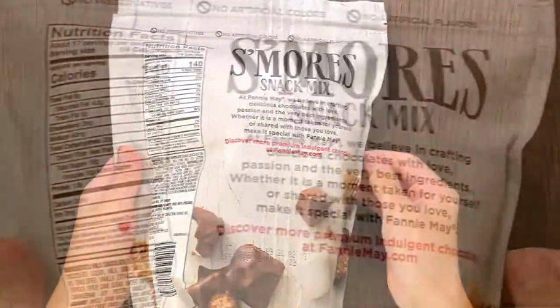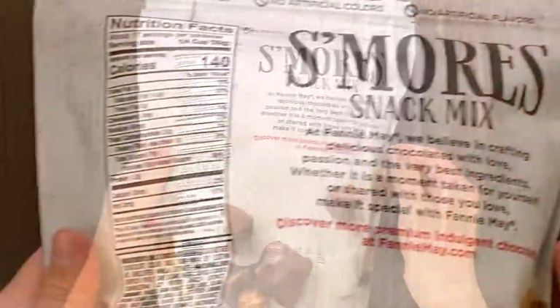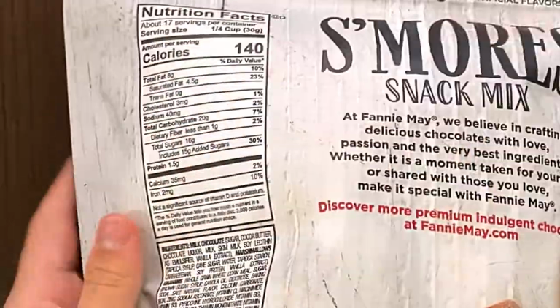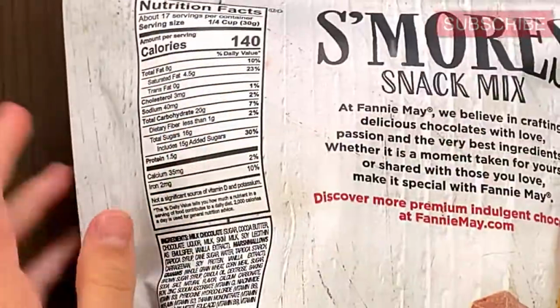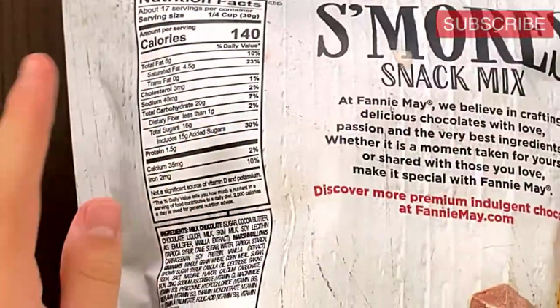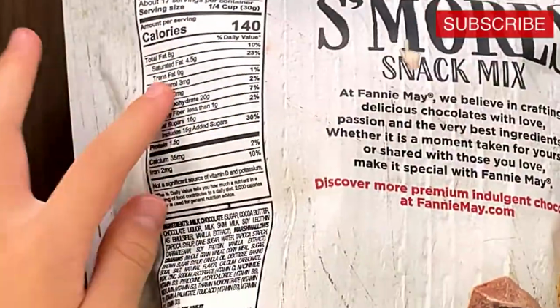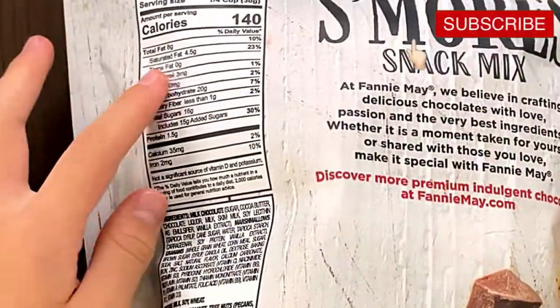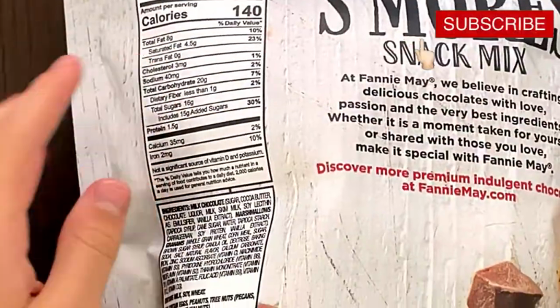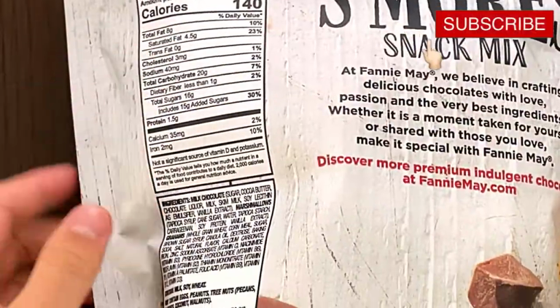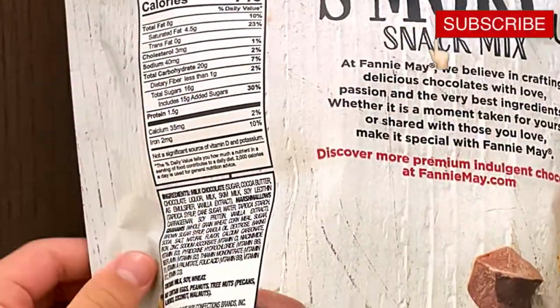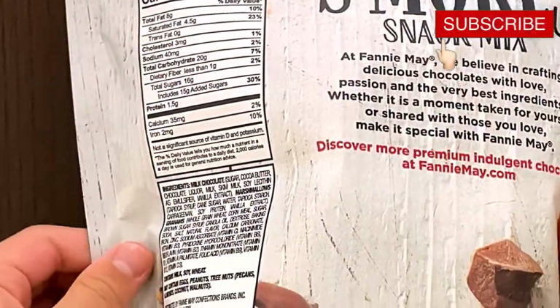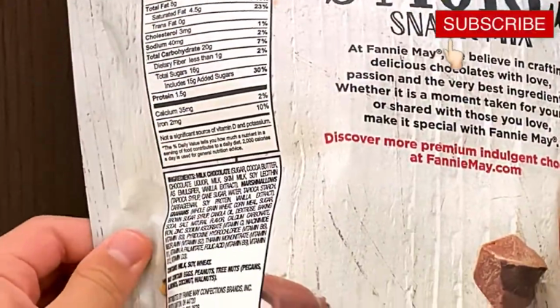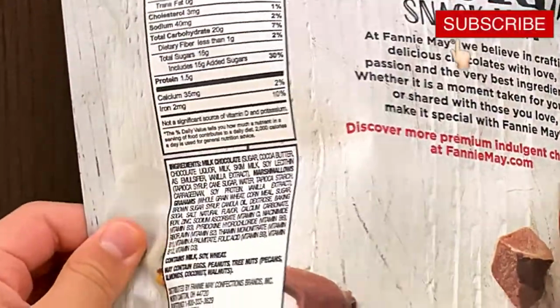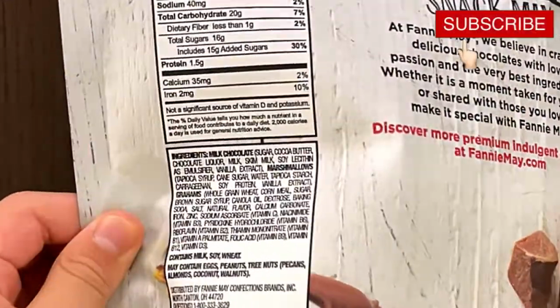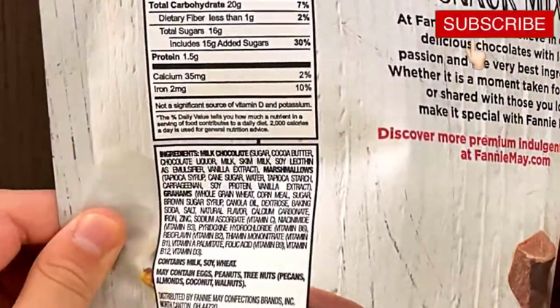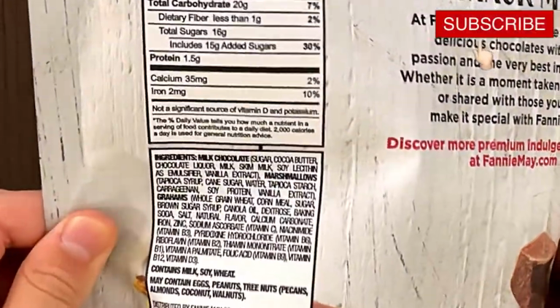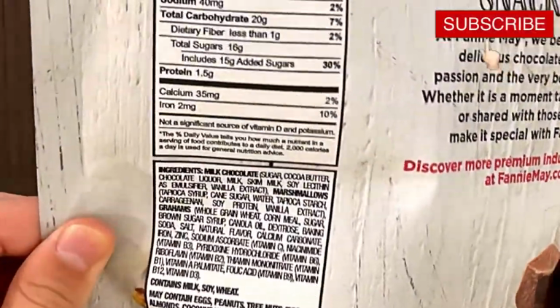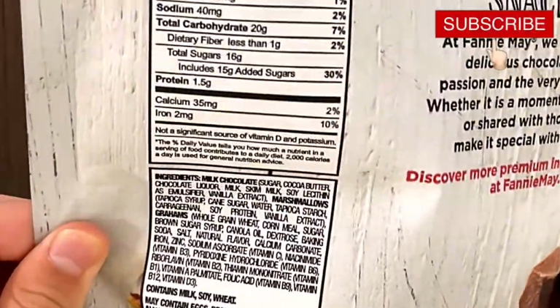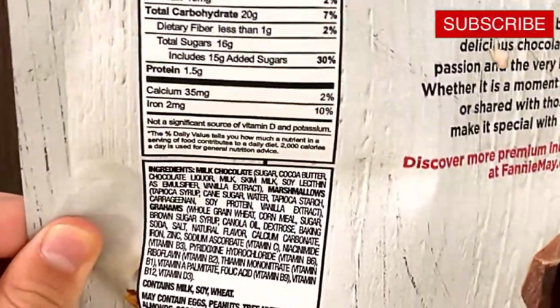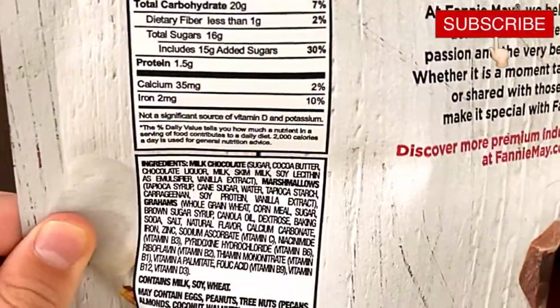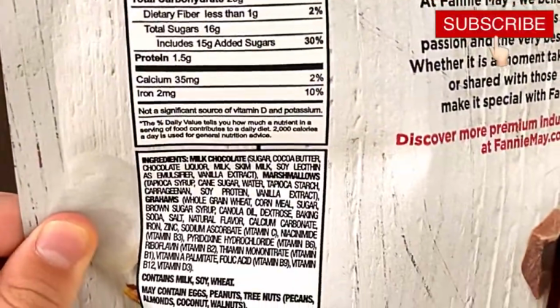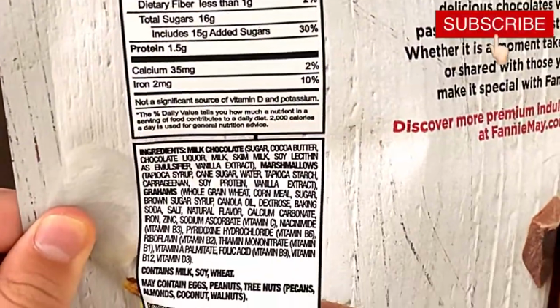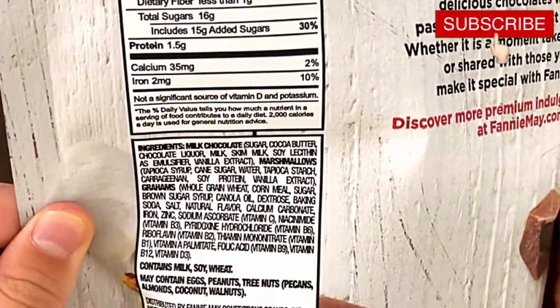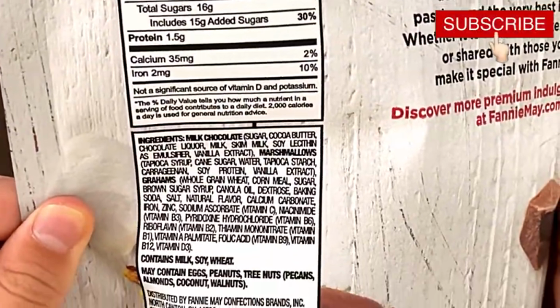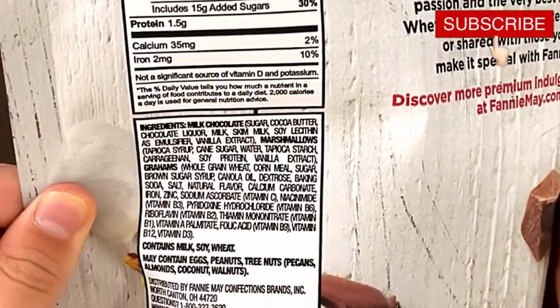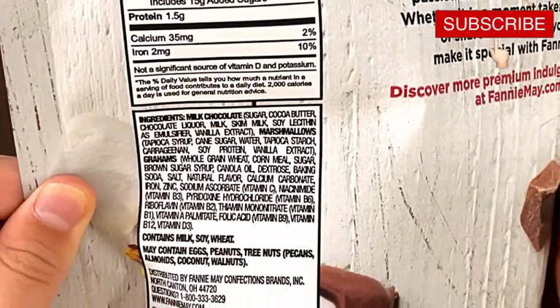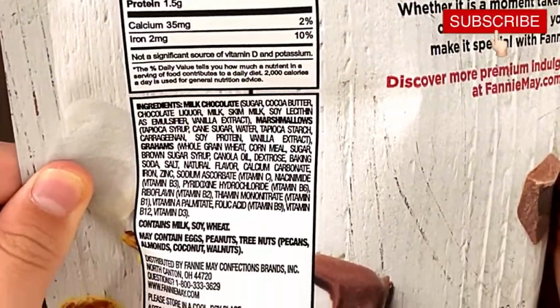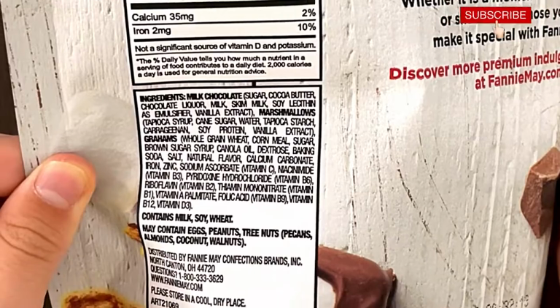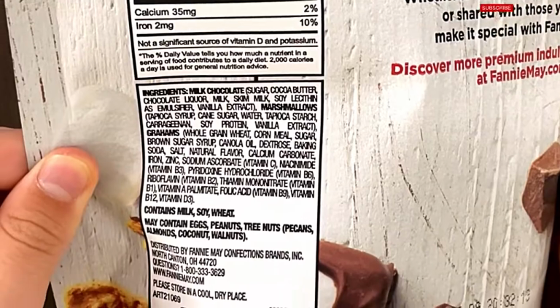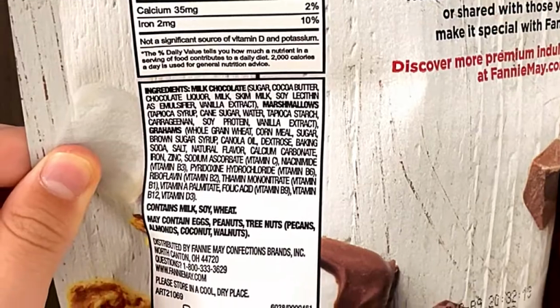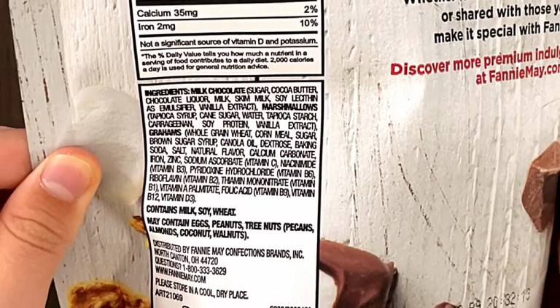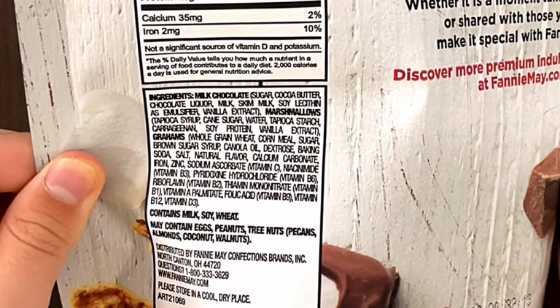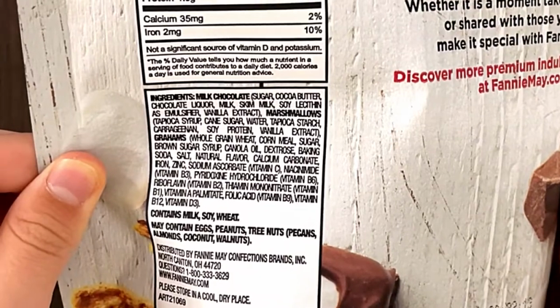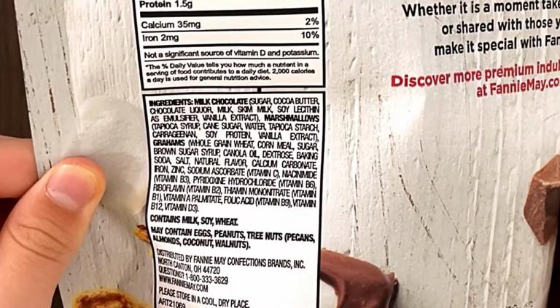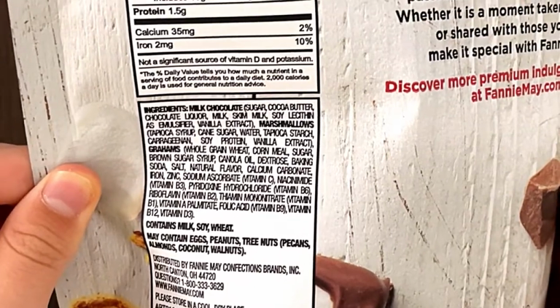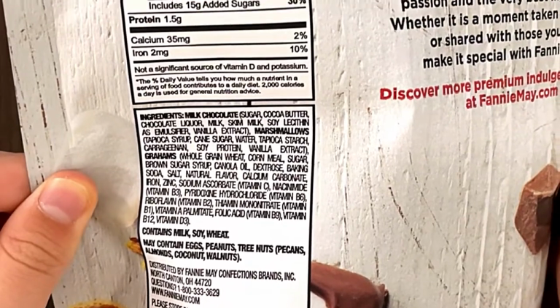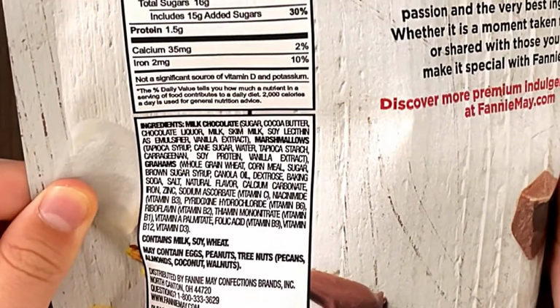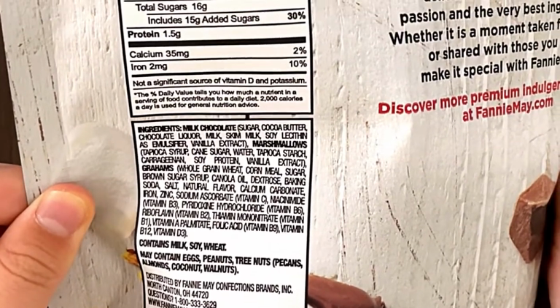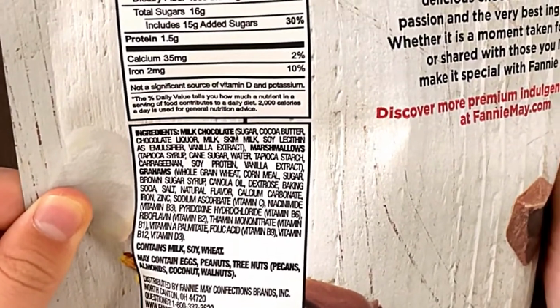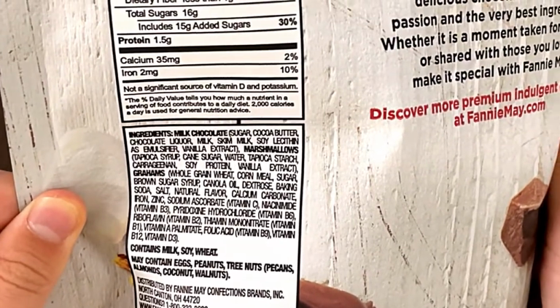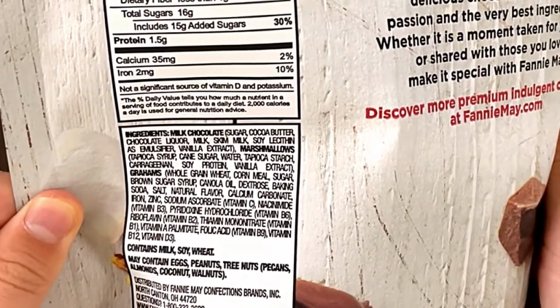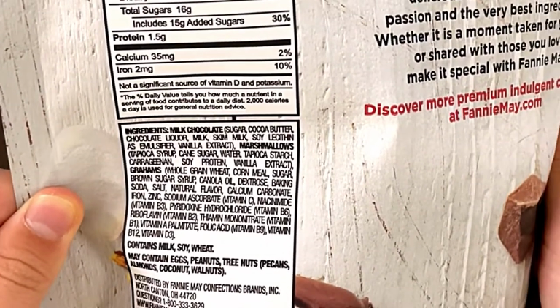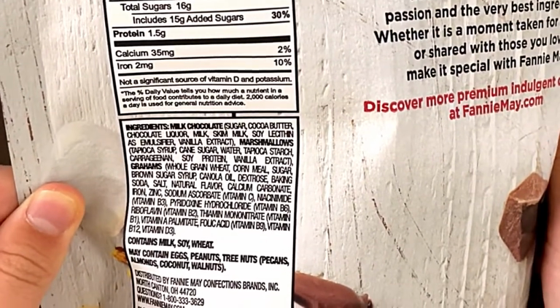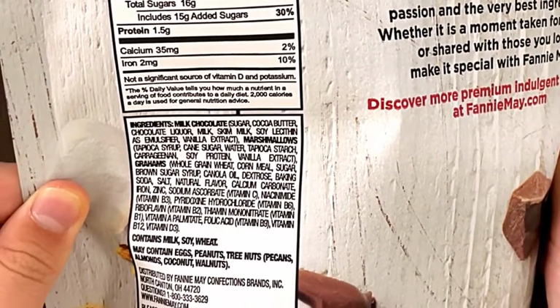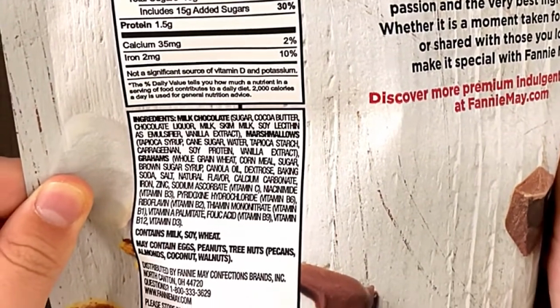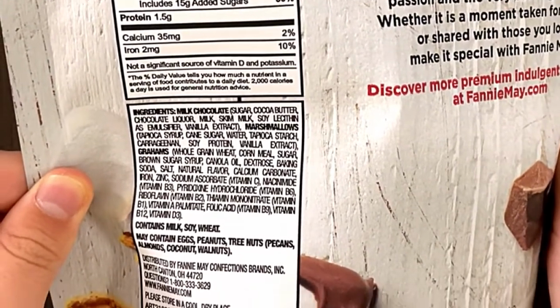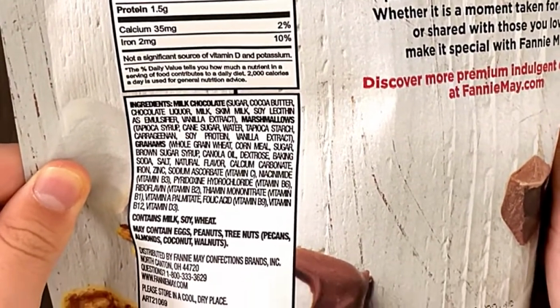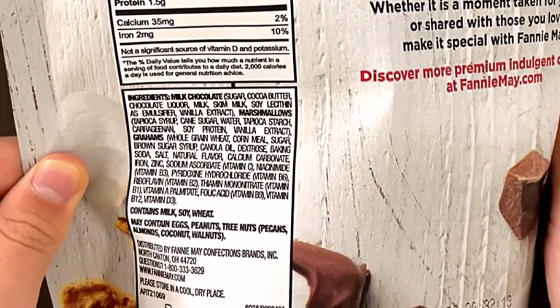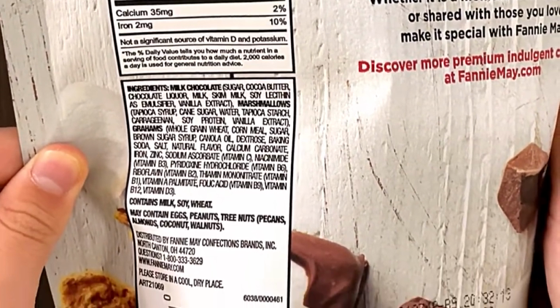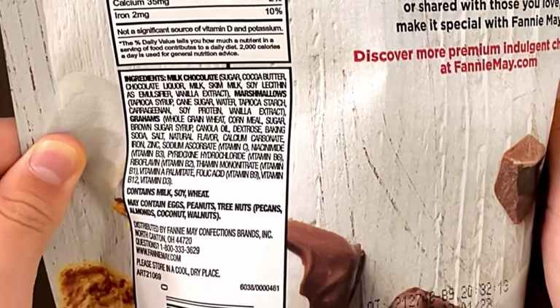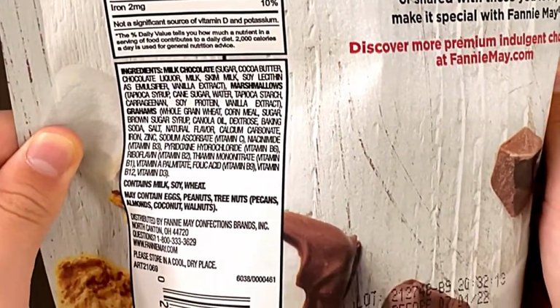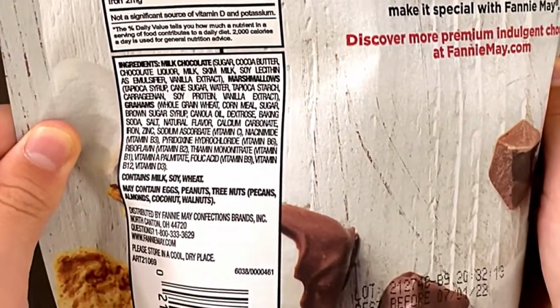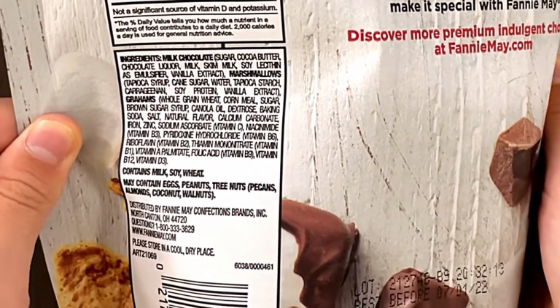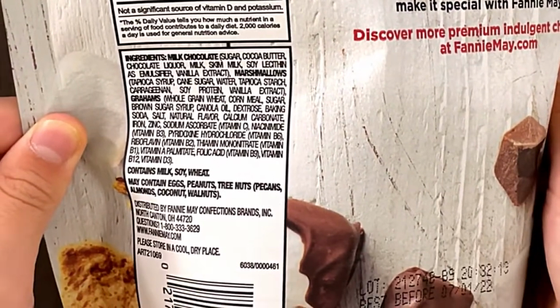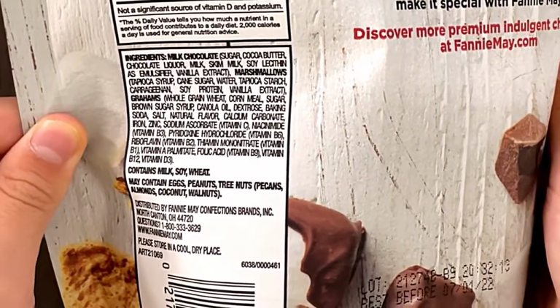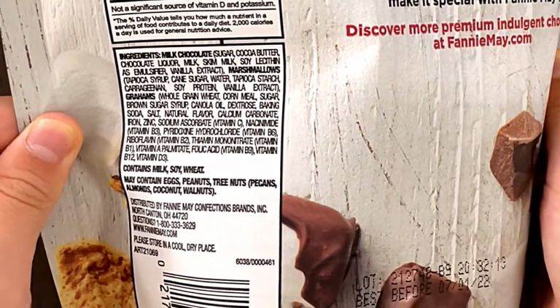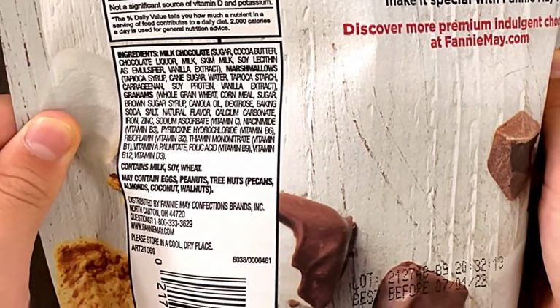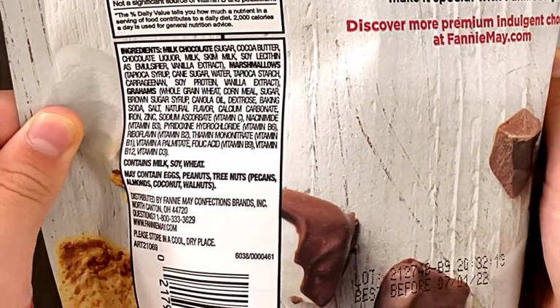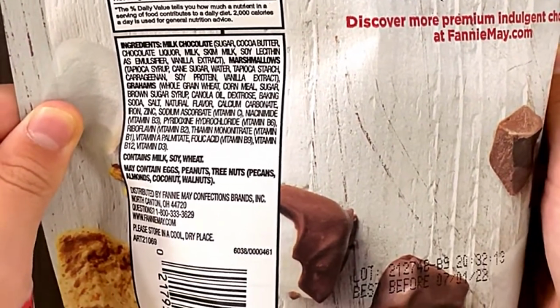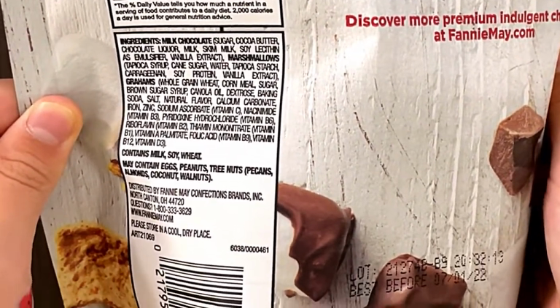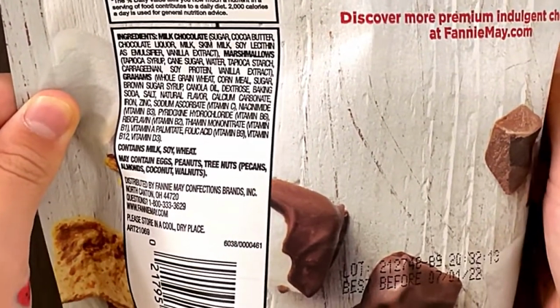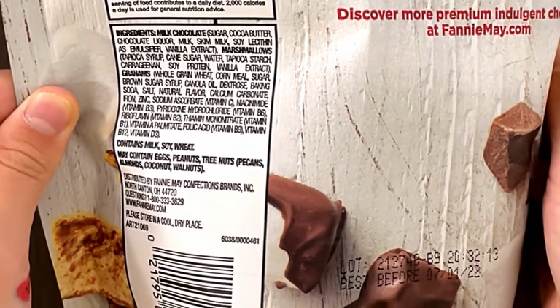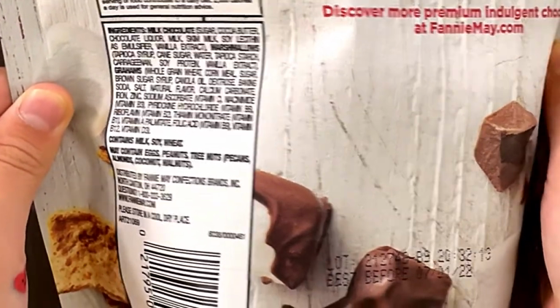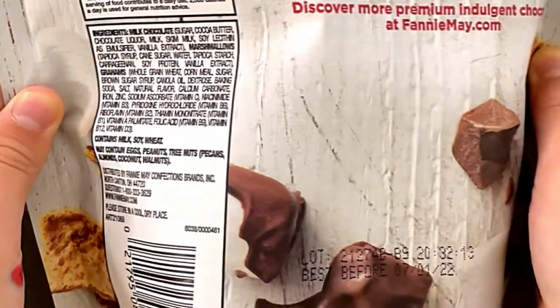Nutrition facts and ingredients. It contains milk and soy and may contain eggs, peanuts, tree nuts, pecans, almonds, coconuts, and walnut.